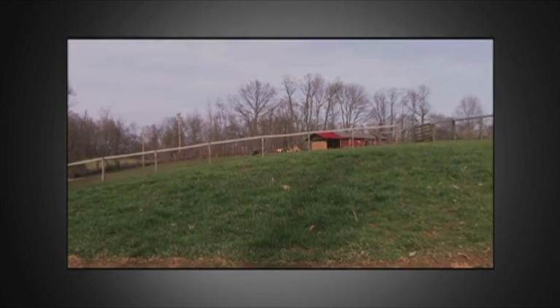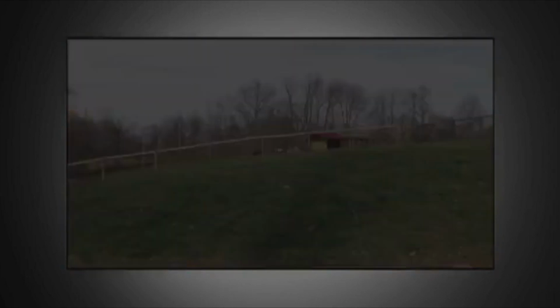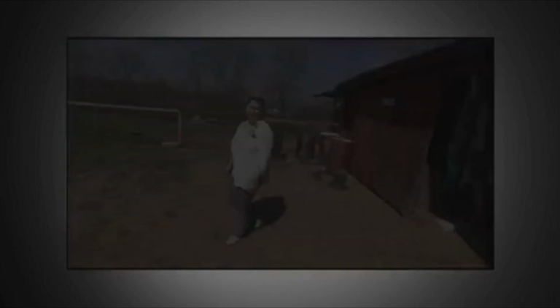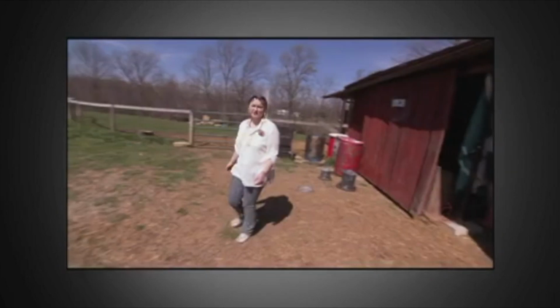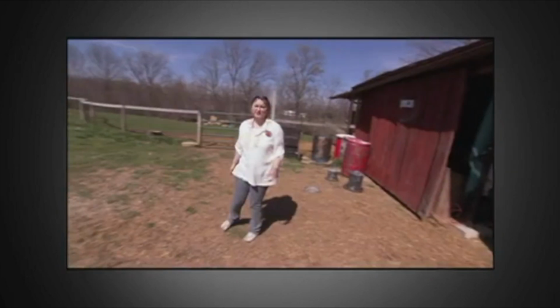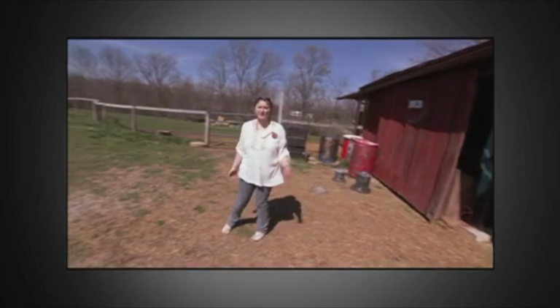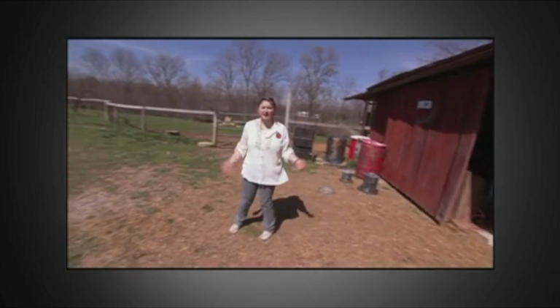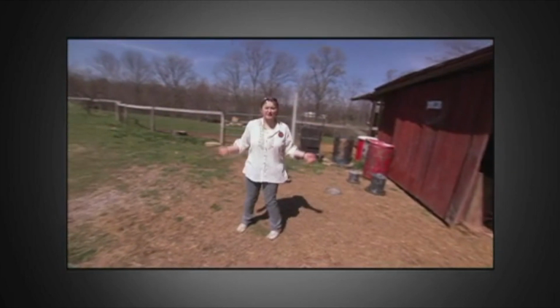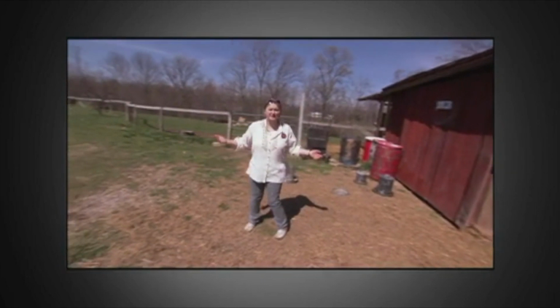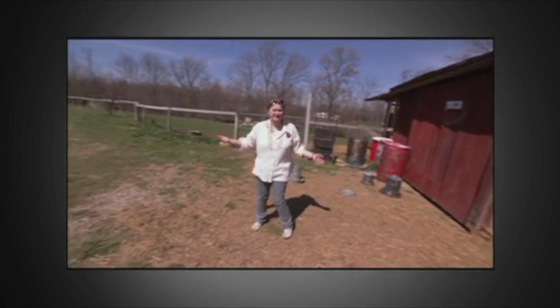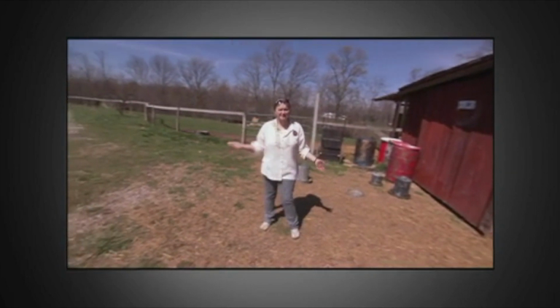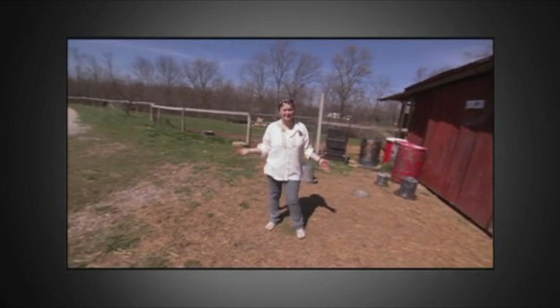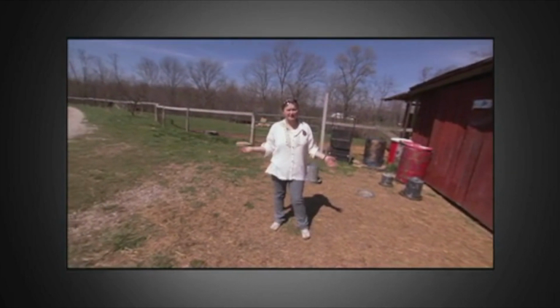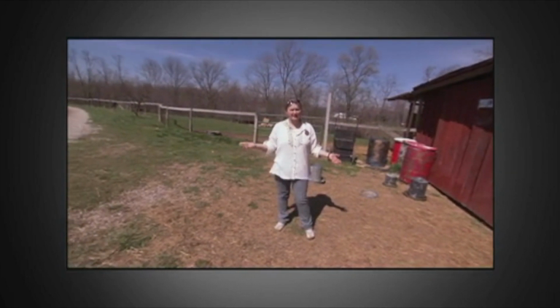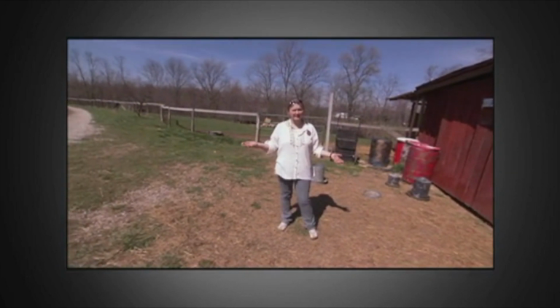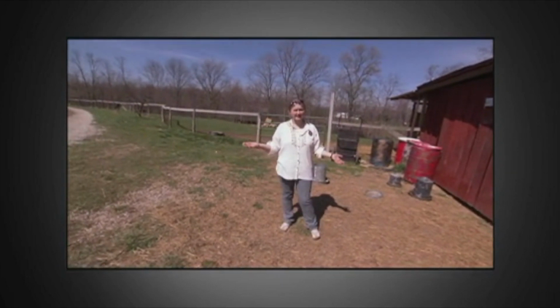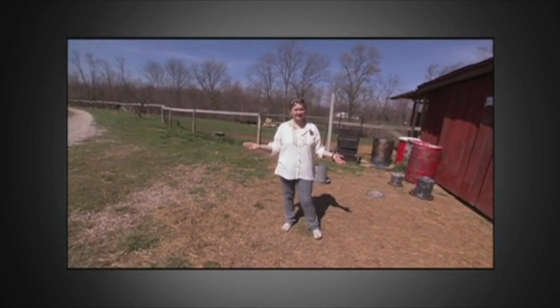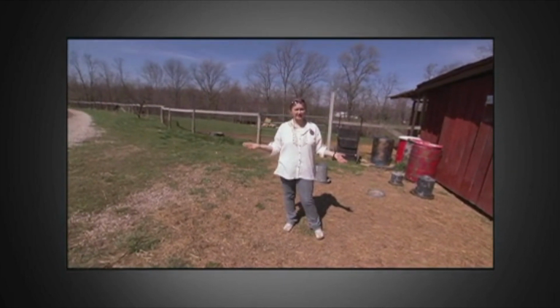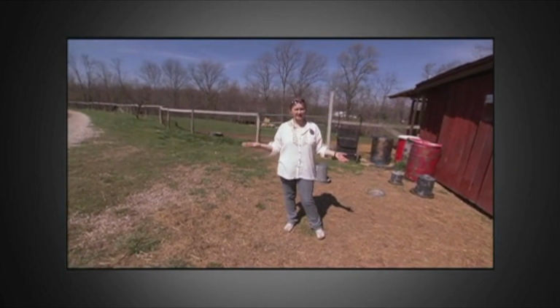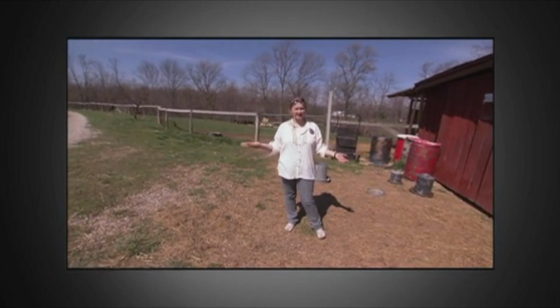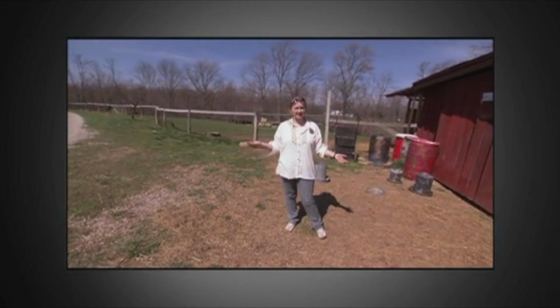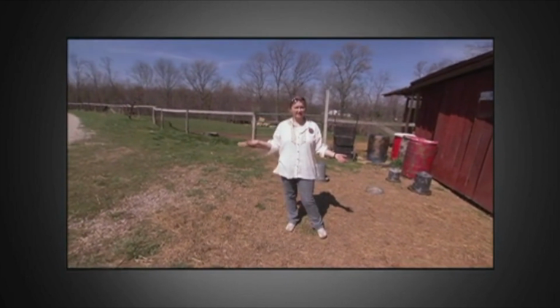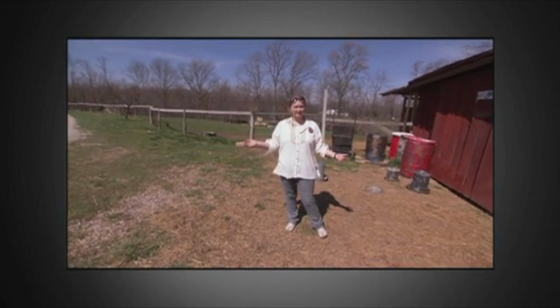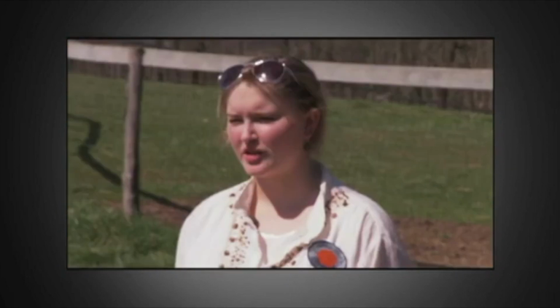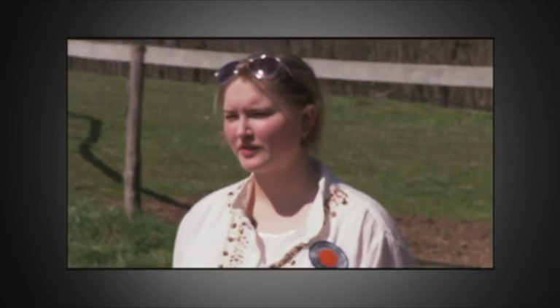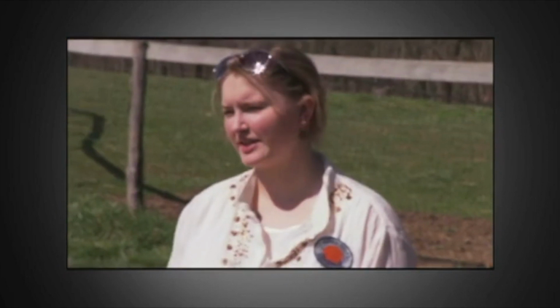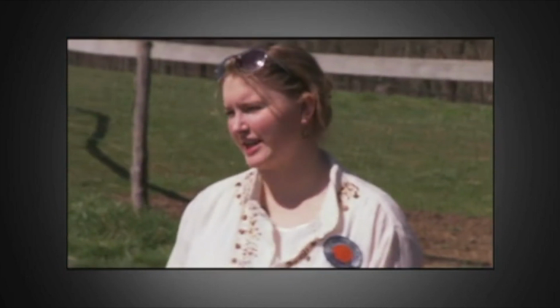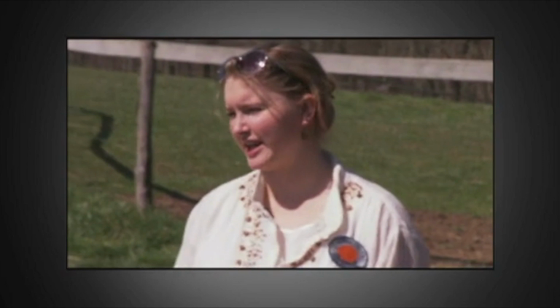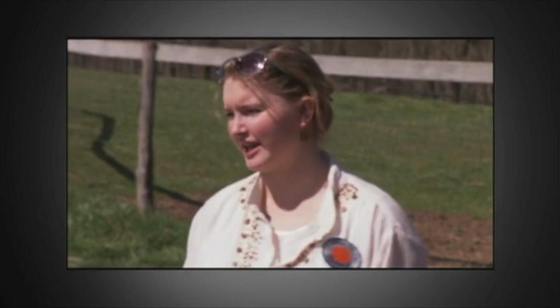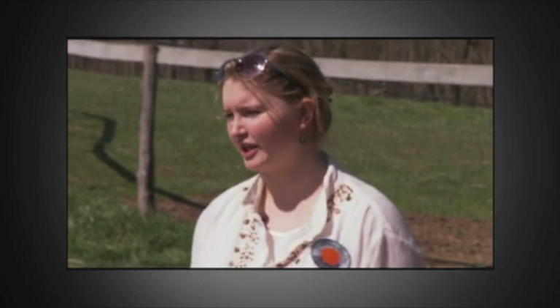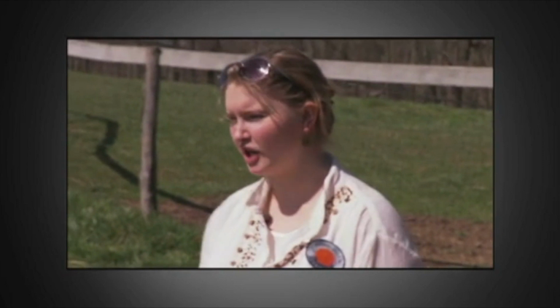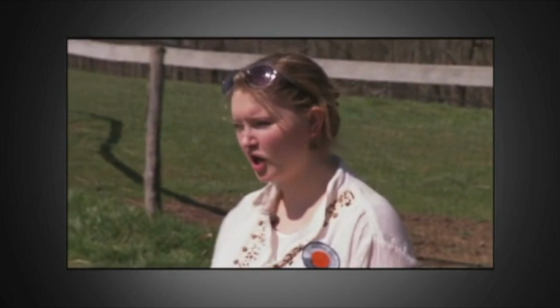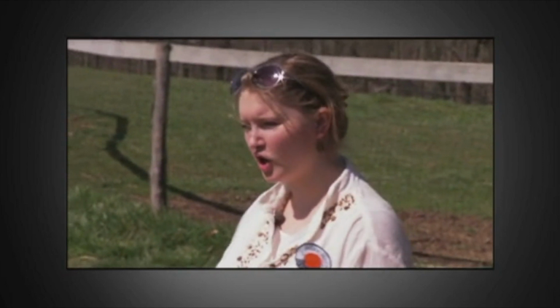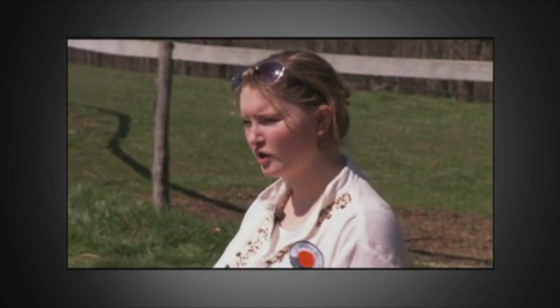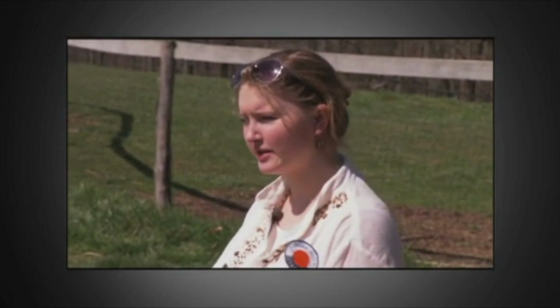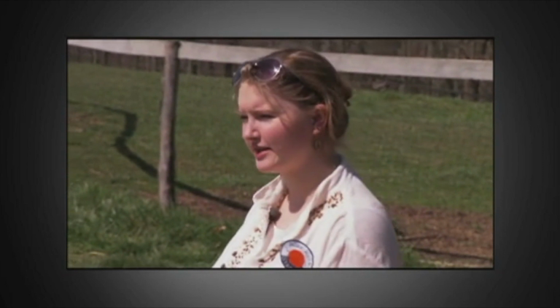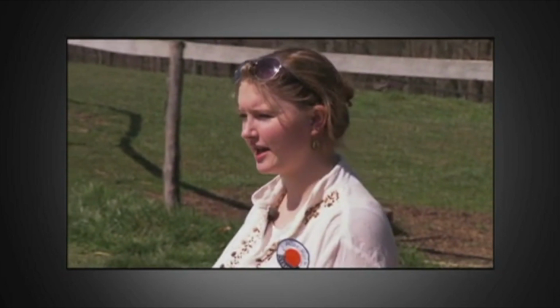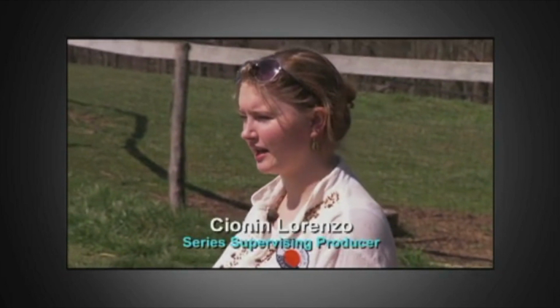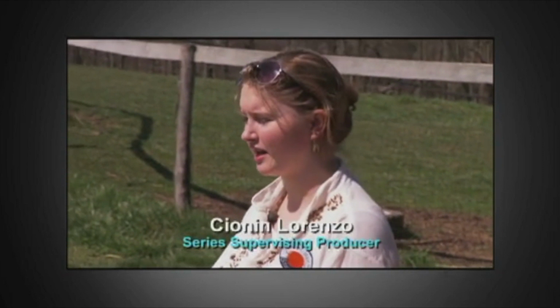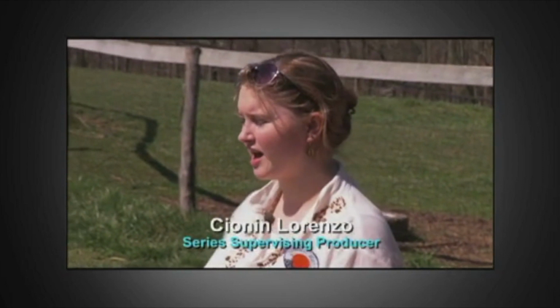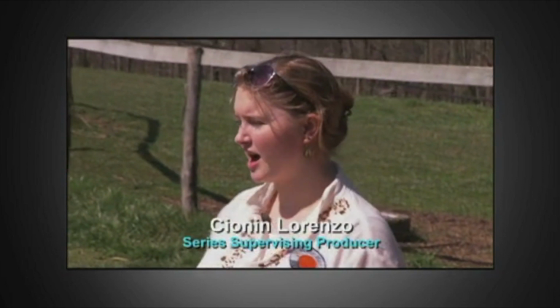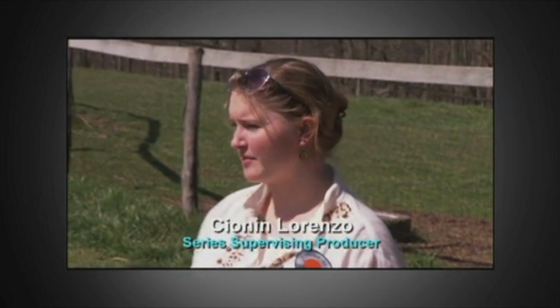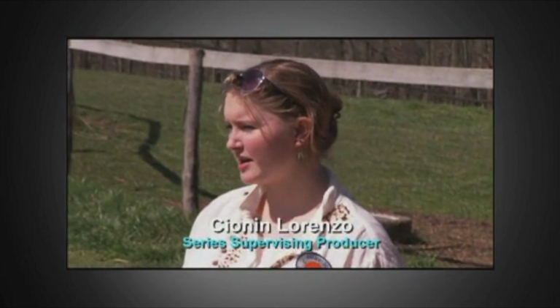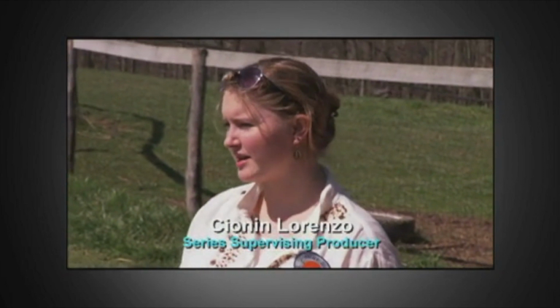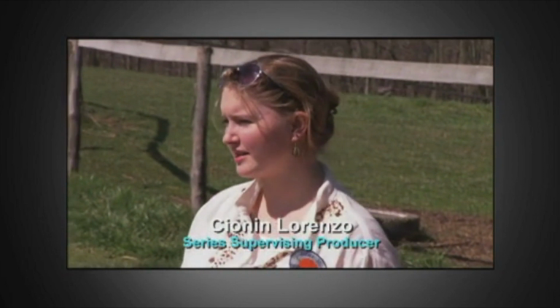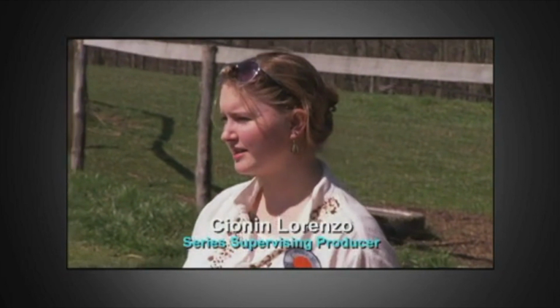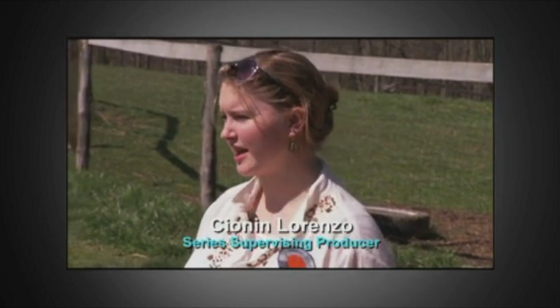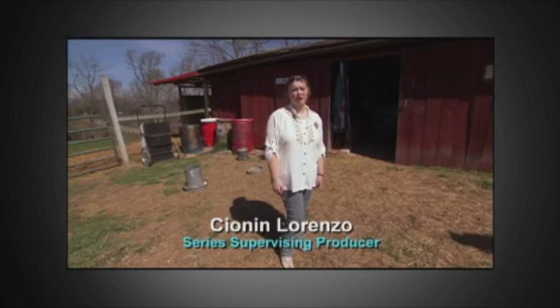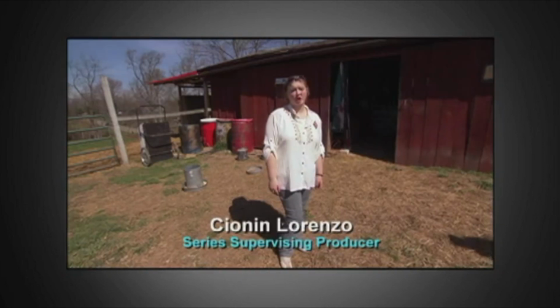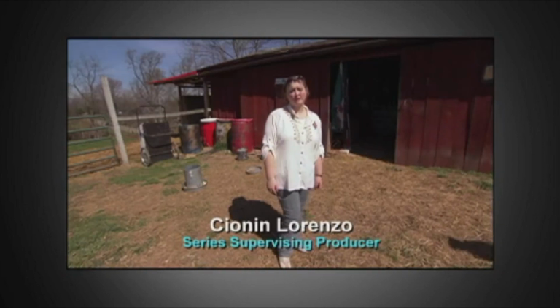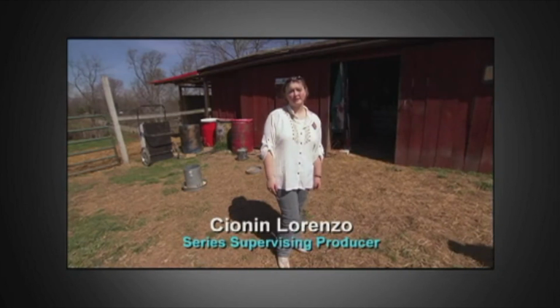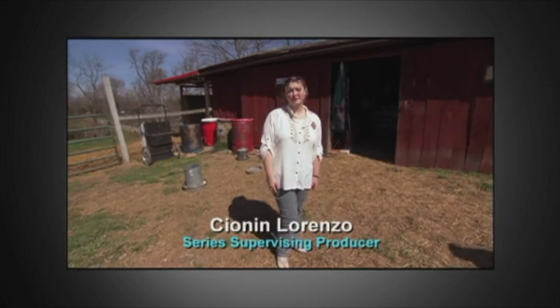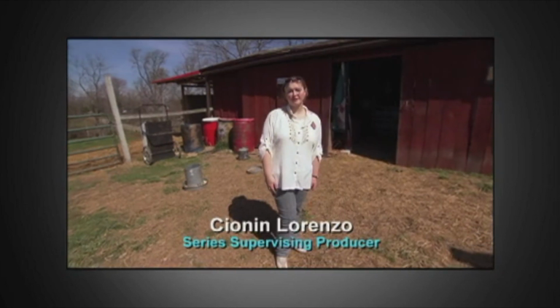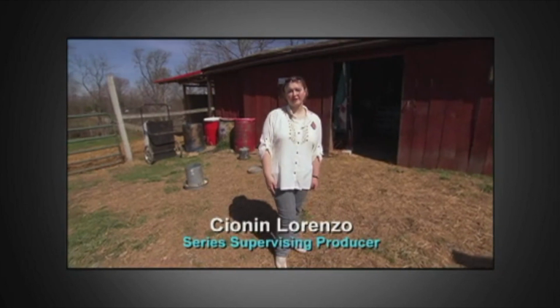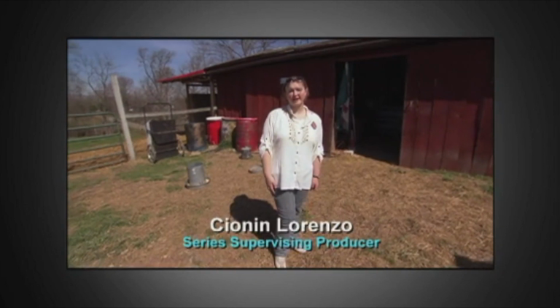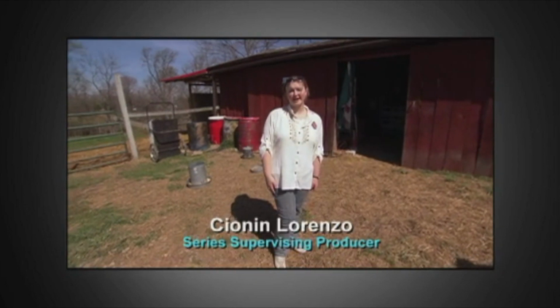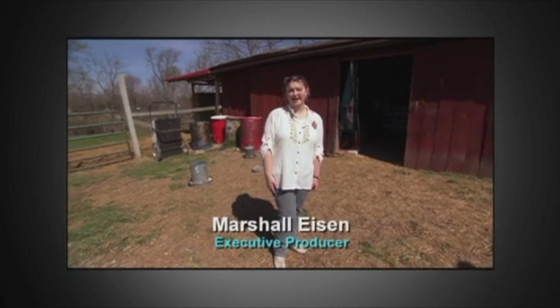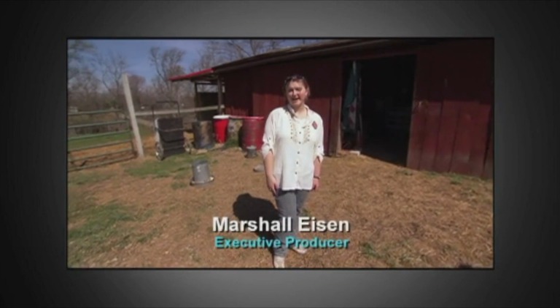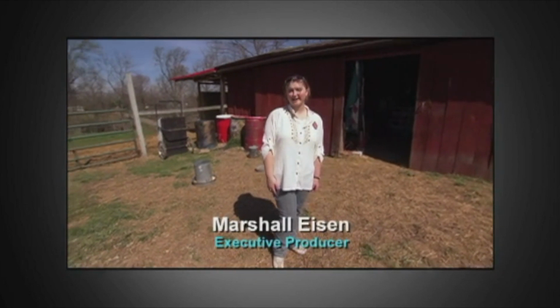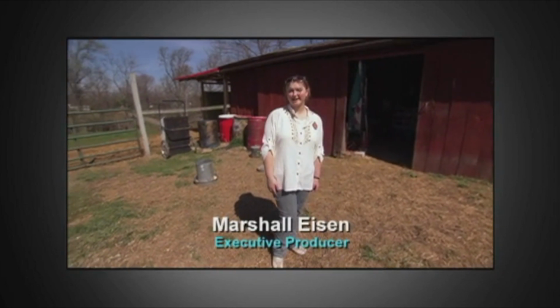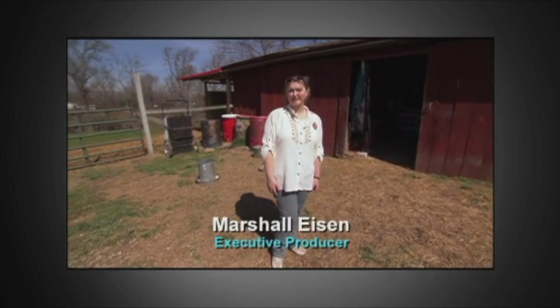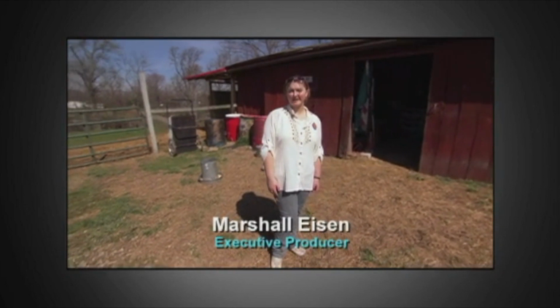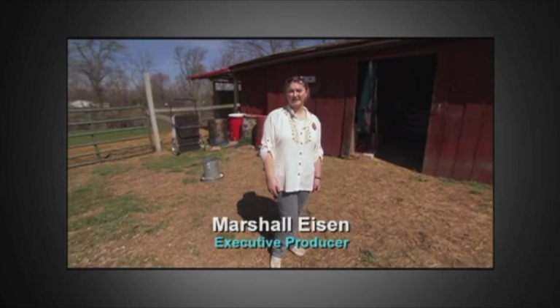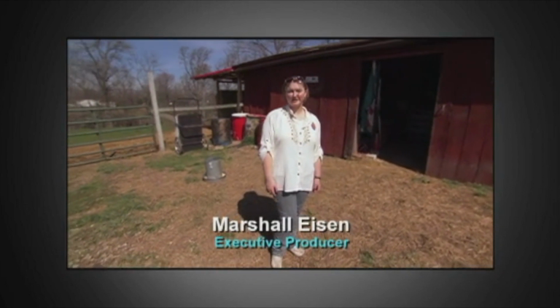So now you've seen Blue Rock Station — you've seen goats and llamas. I hope you enjoyed it and come back soon.